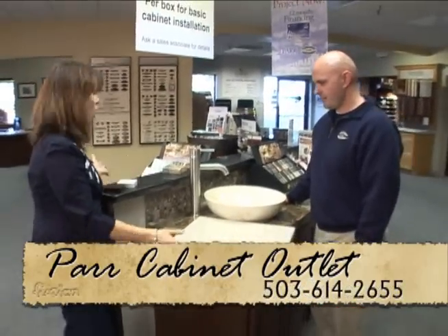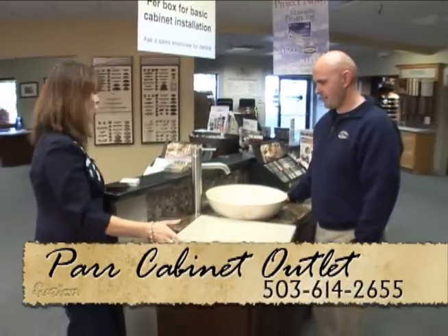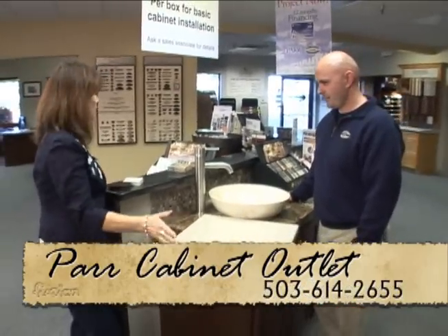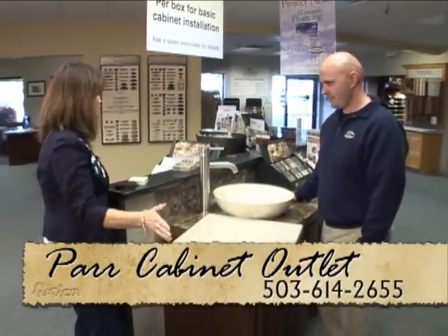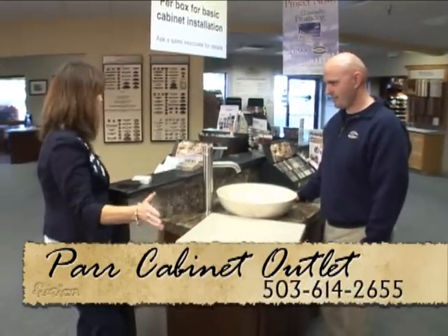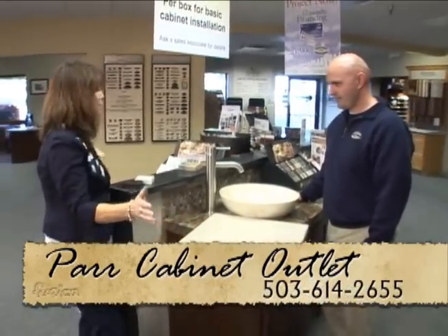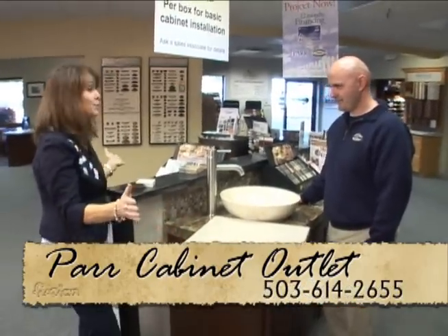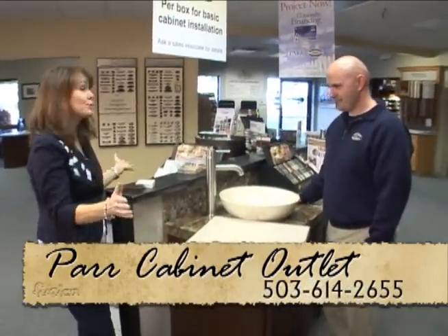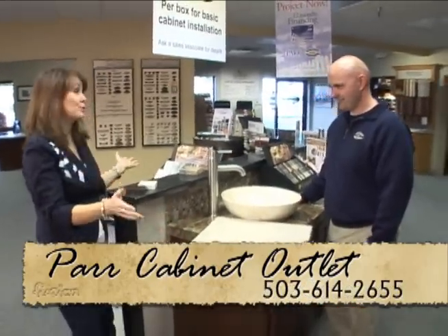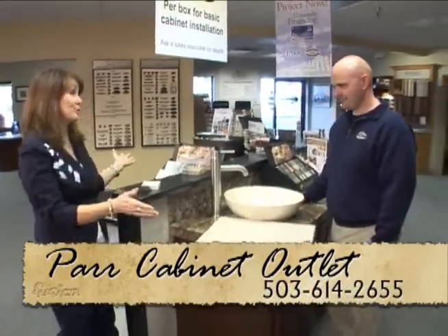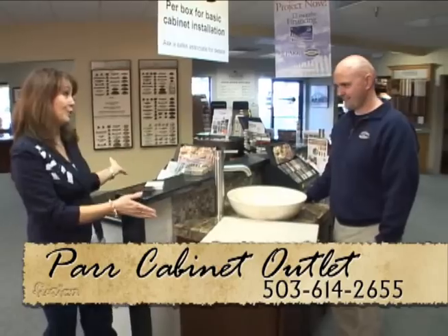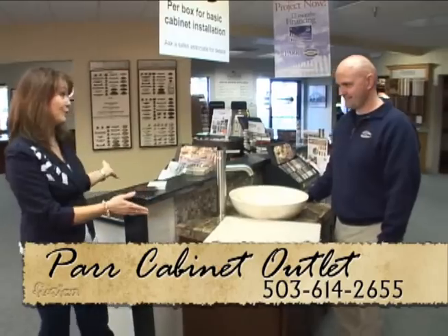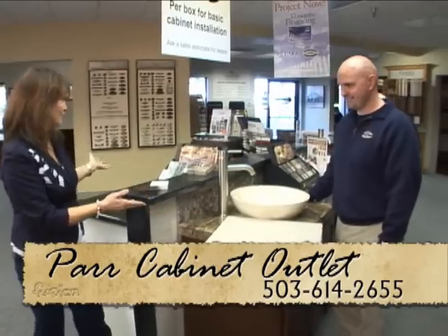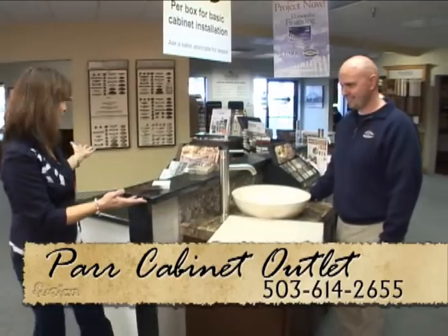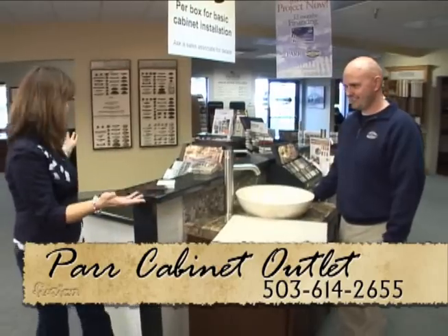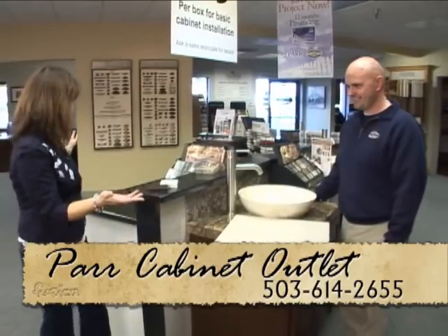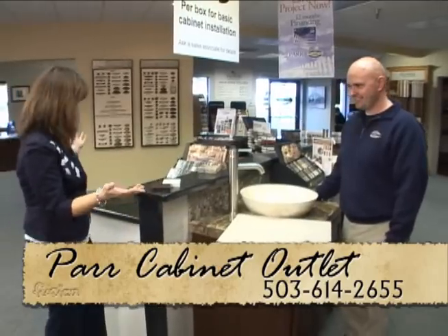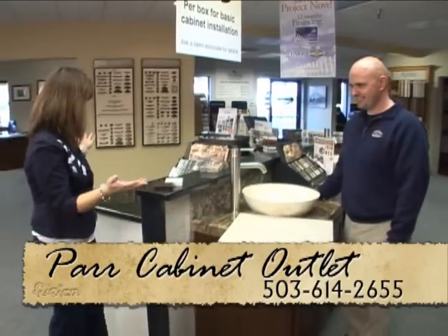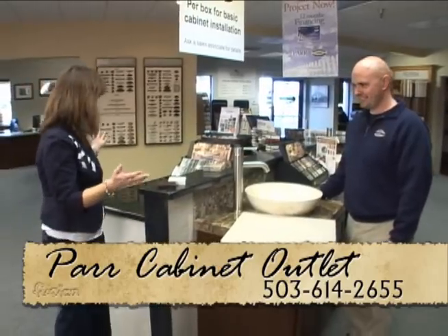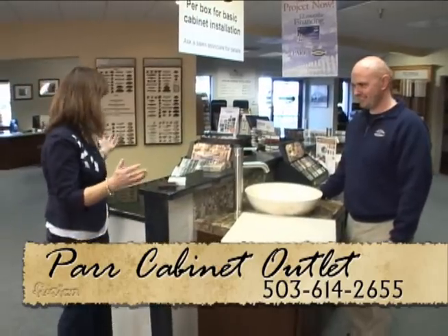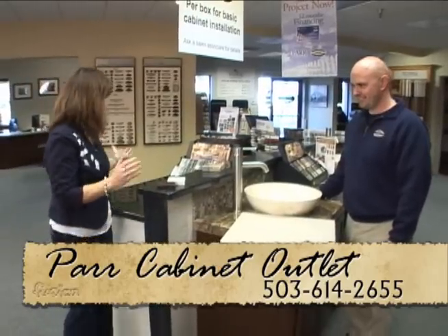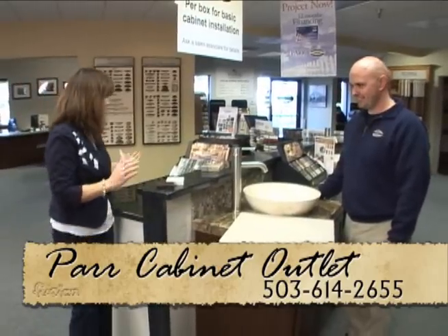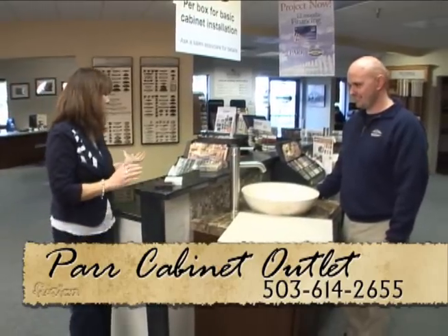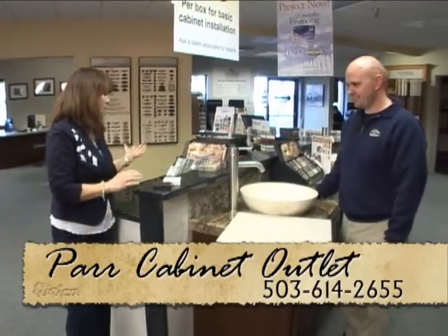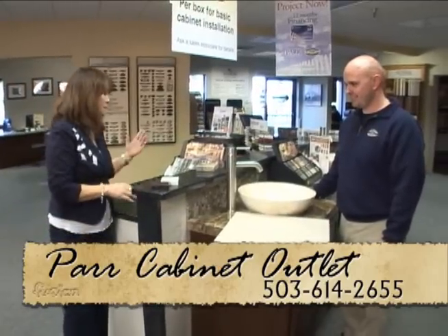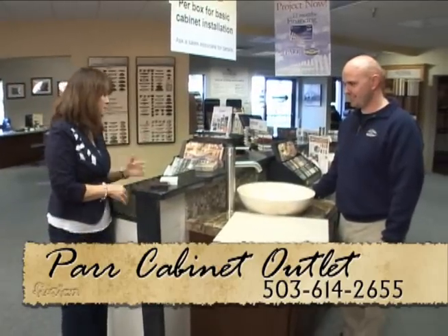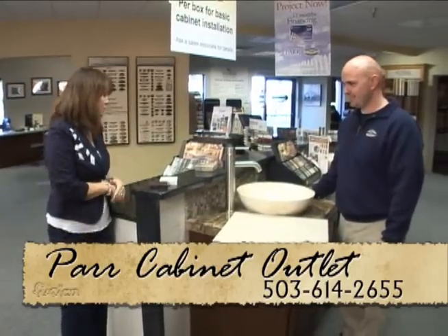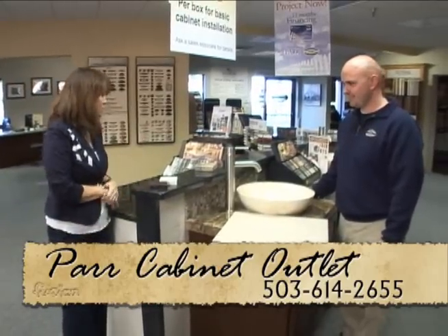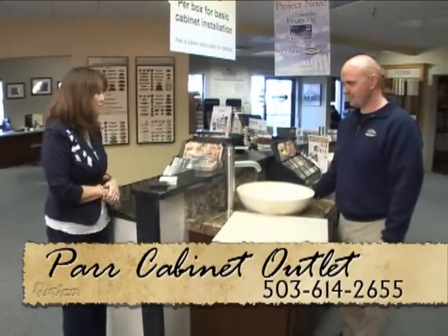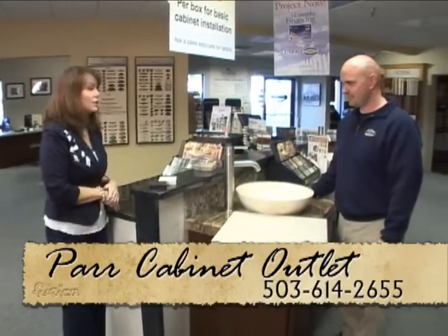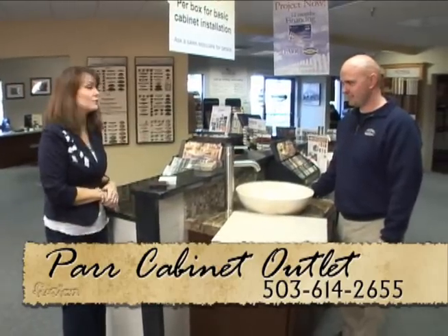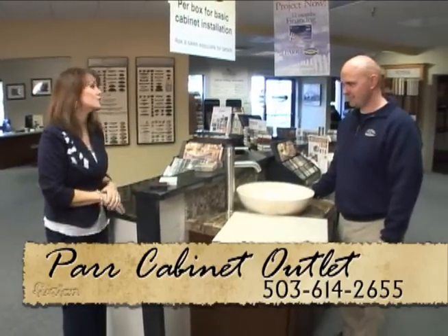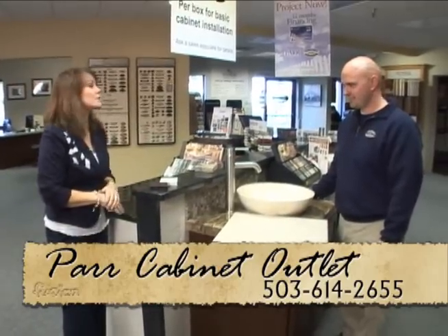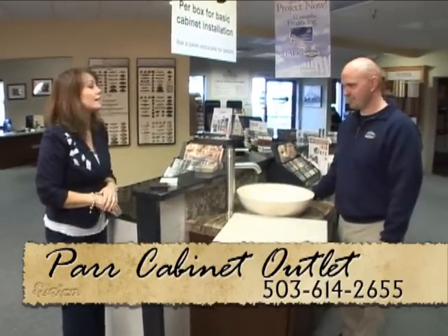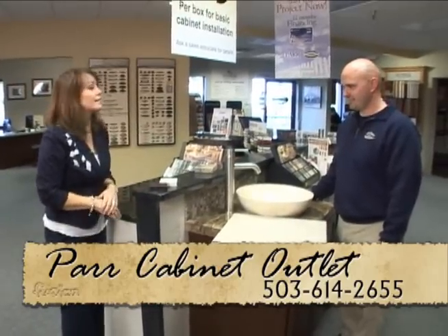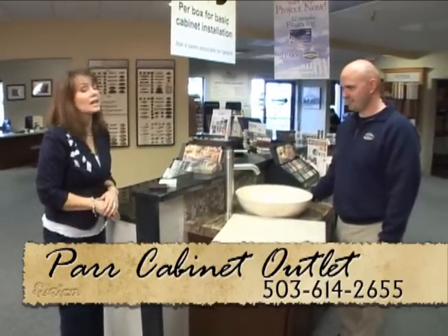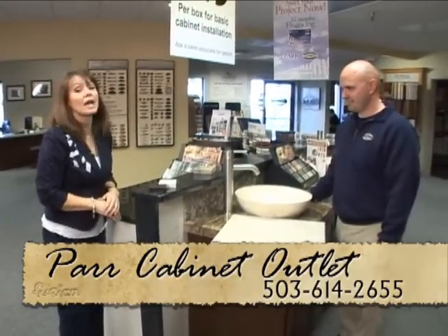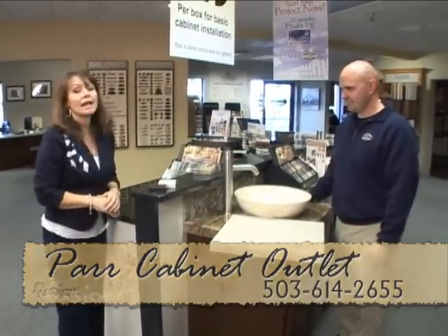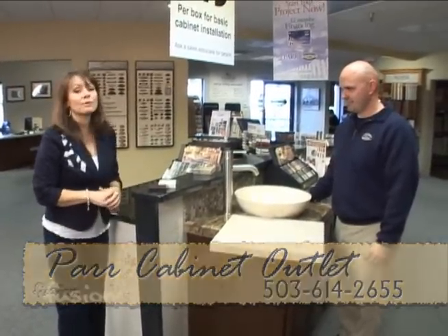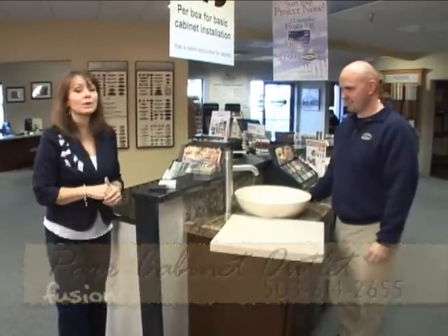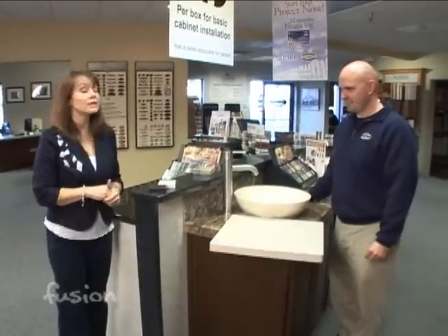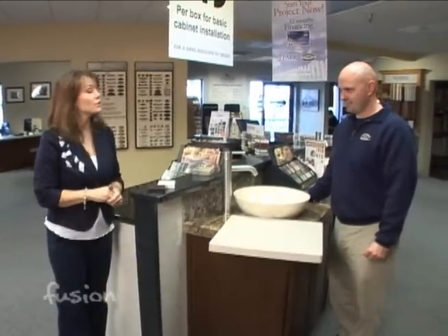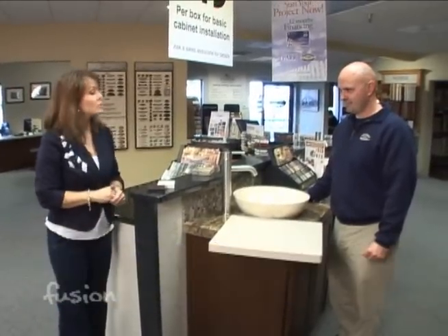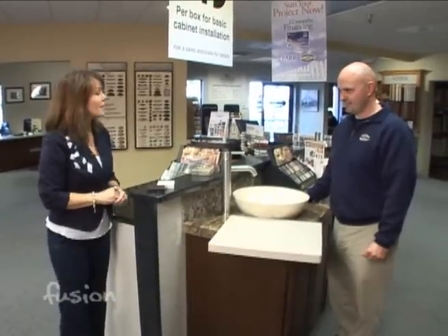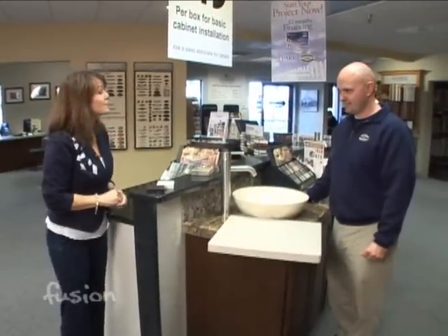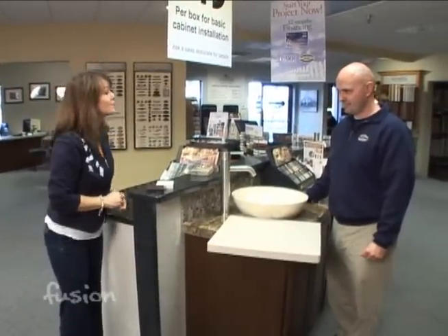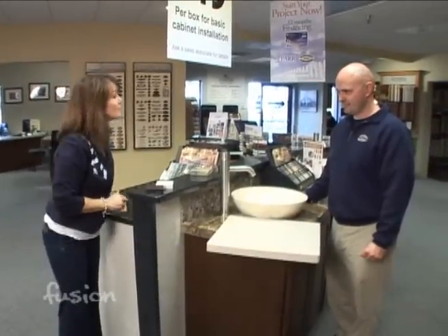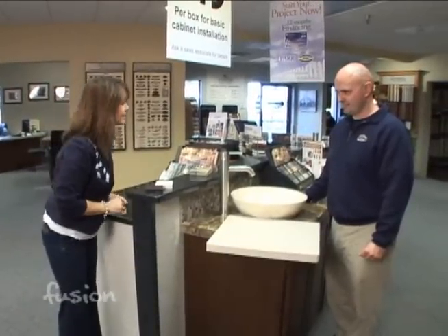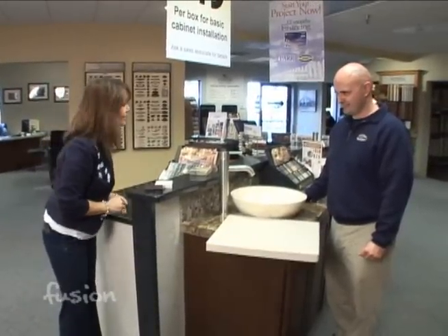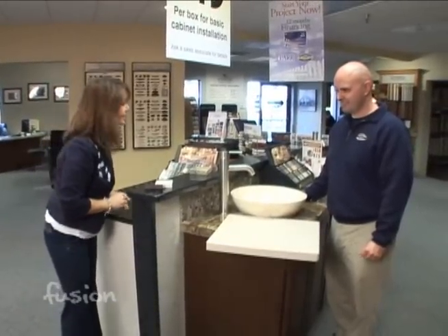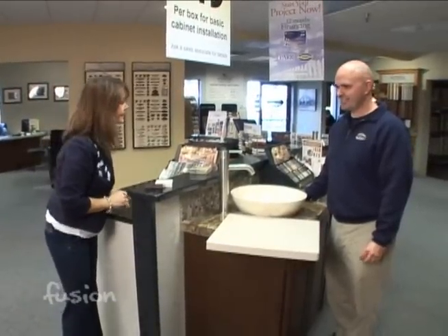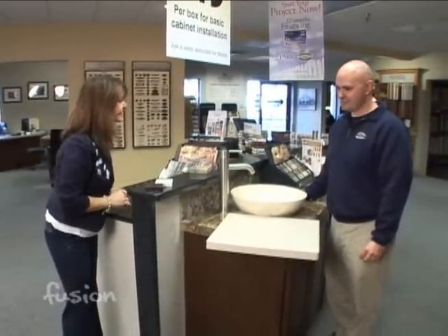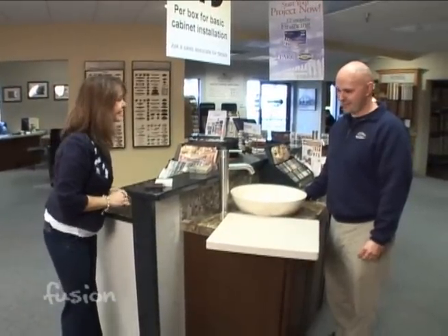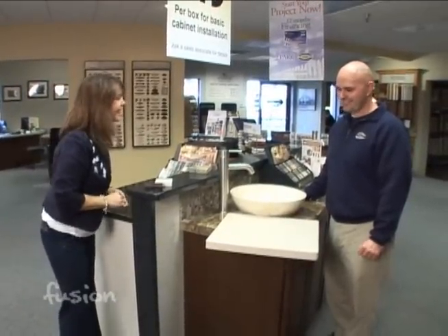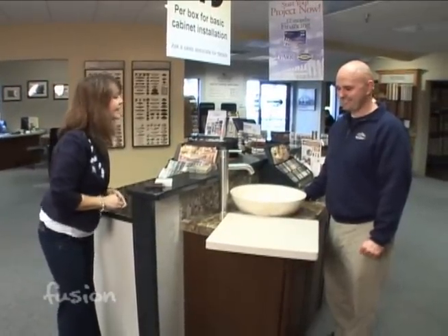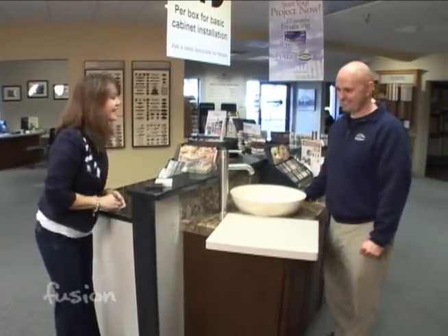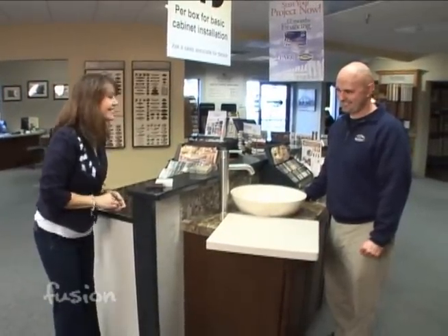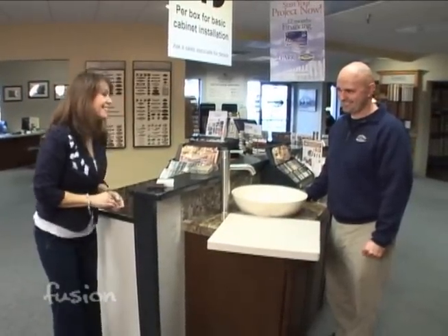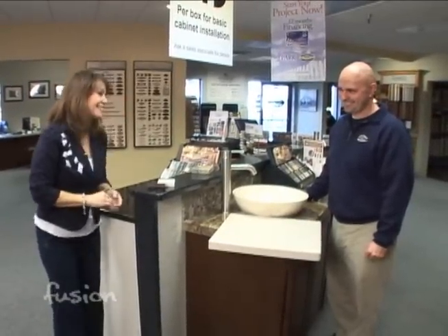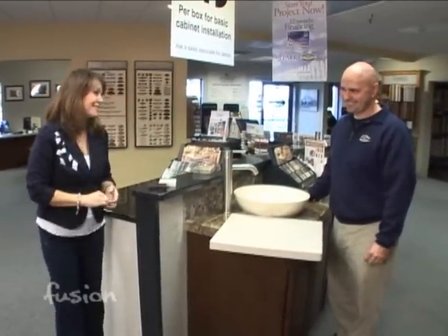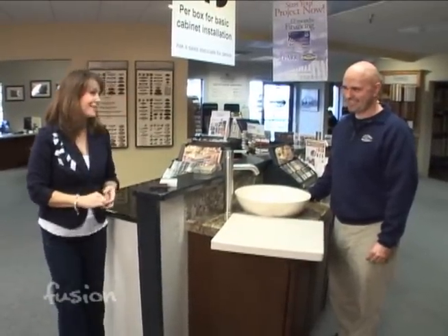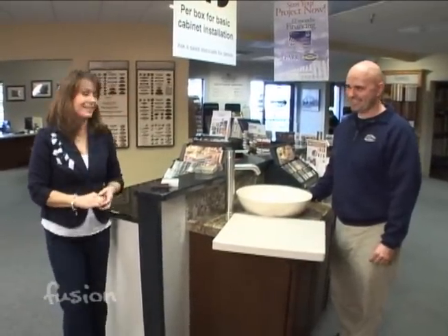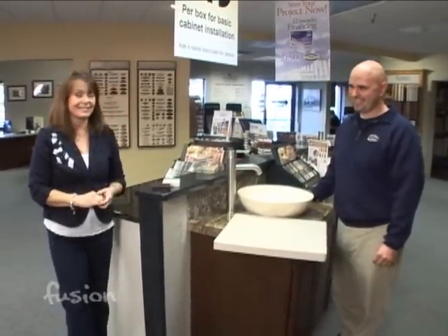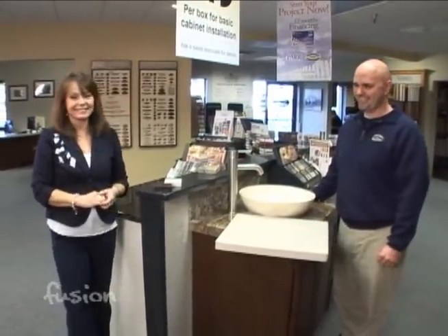These are all beautiful countertops, whichever you choose. It really just depends on your budget. Thanks, Fabio.